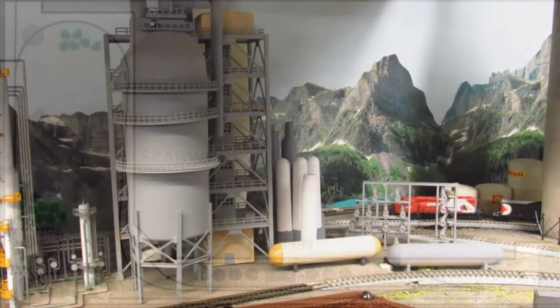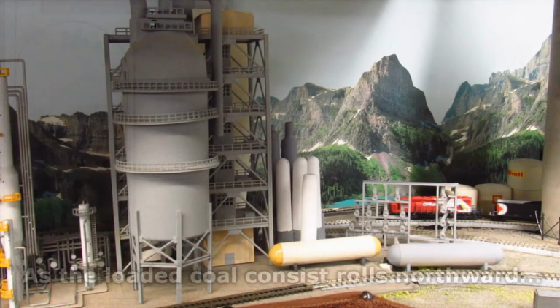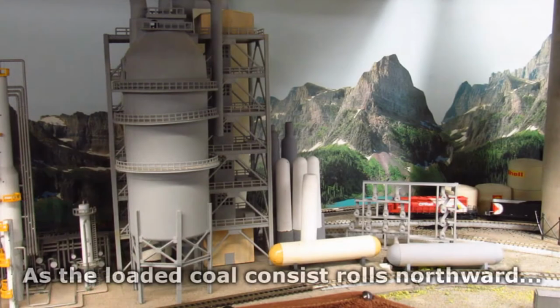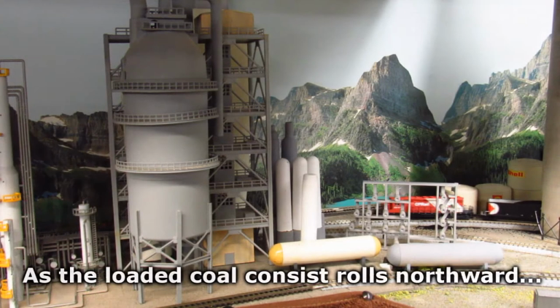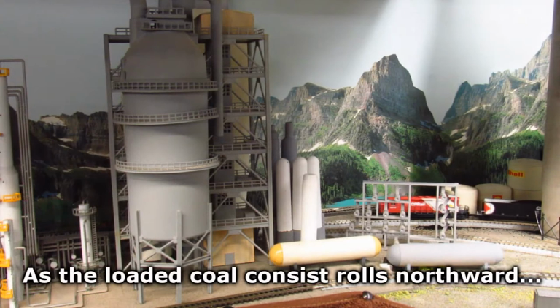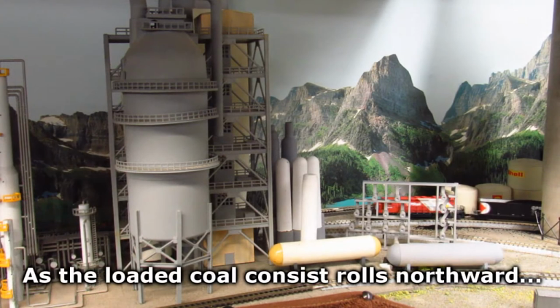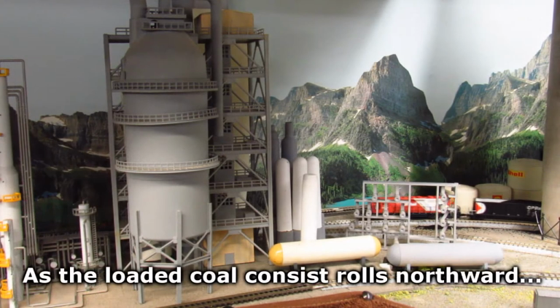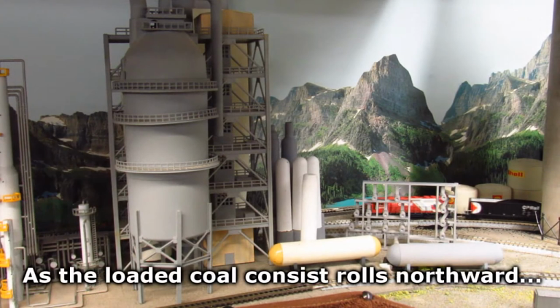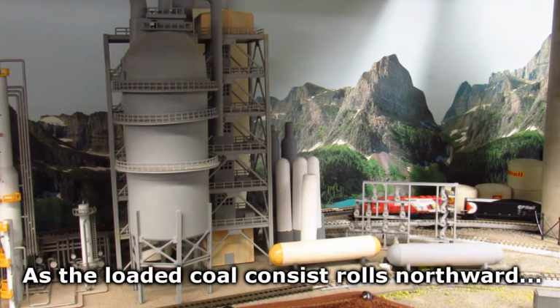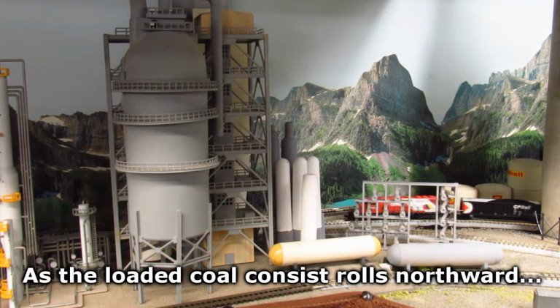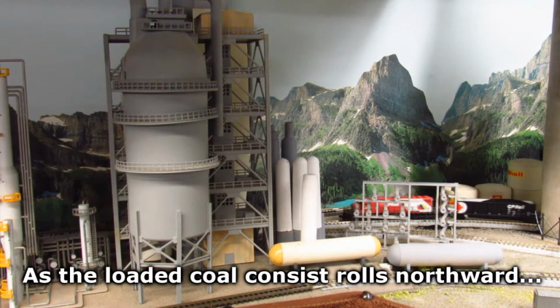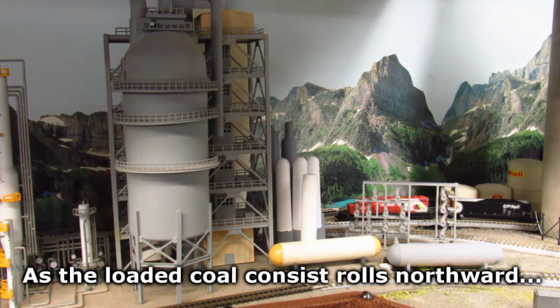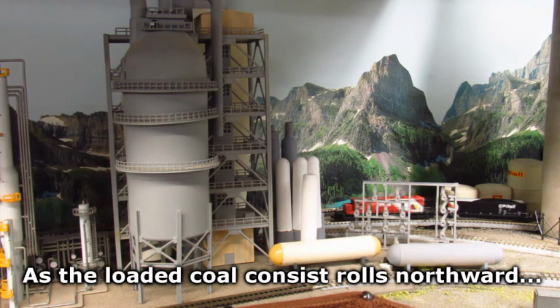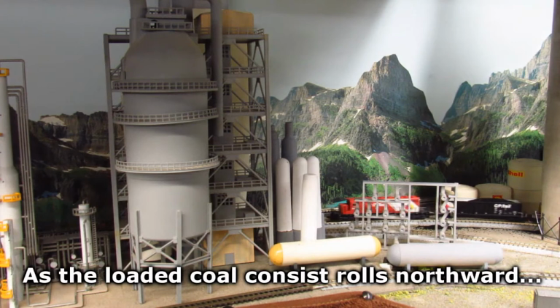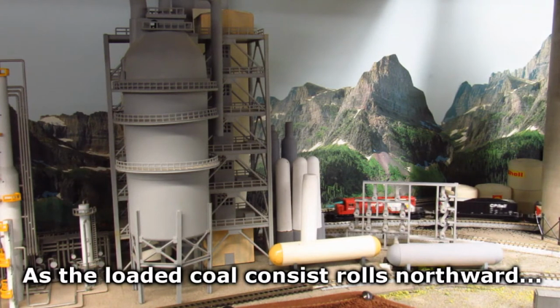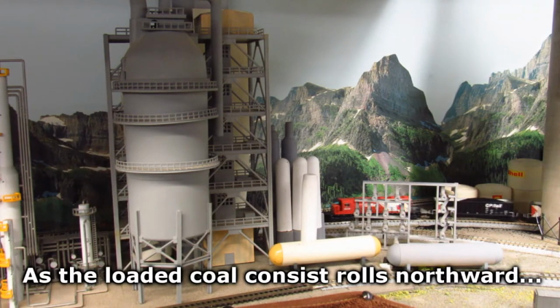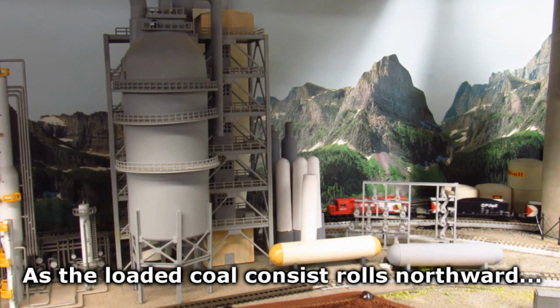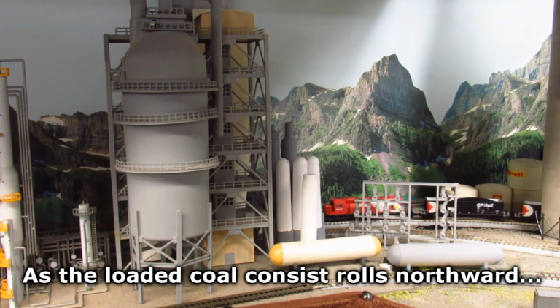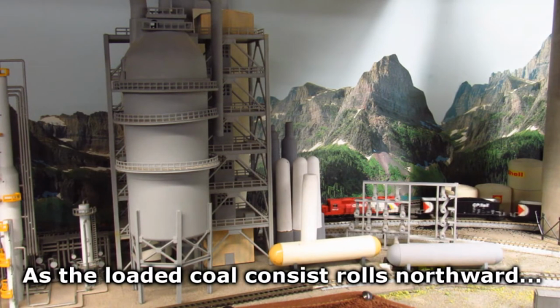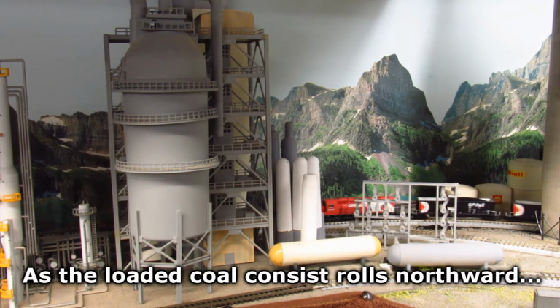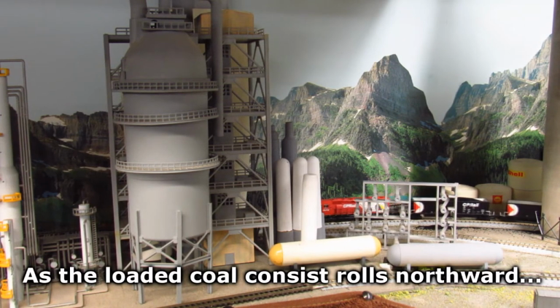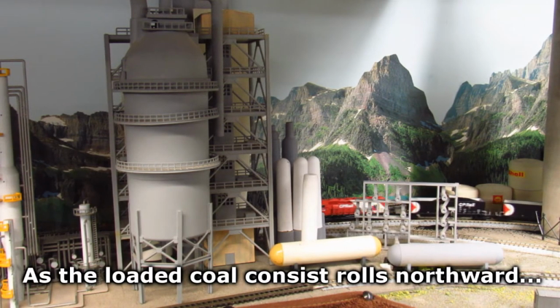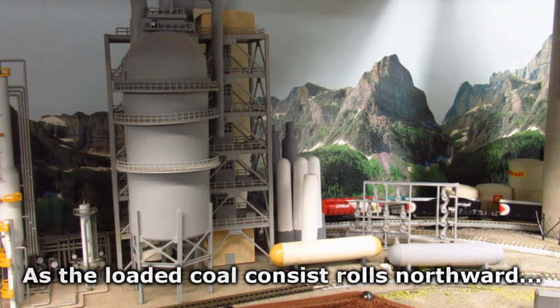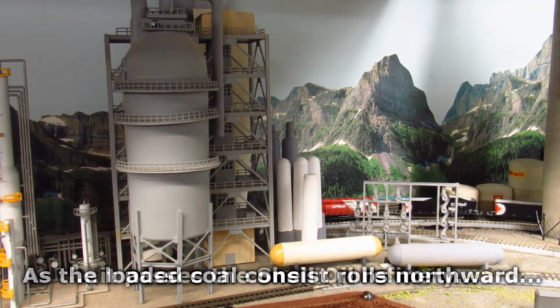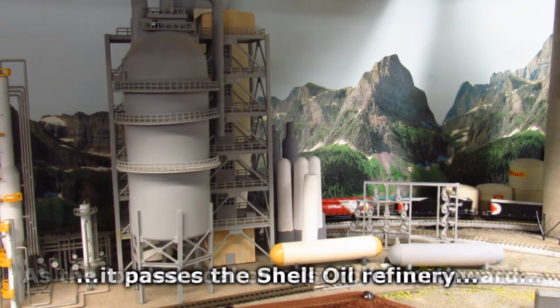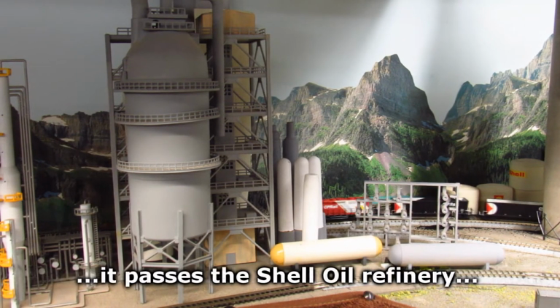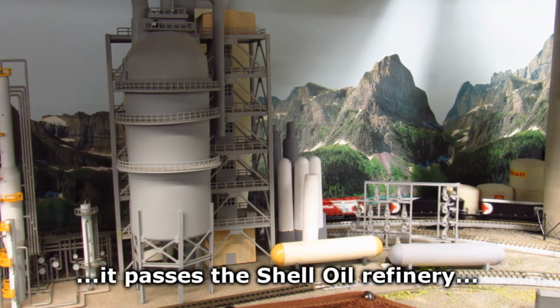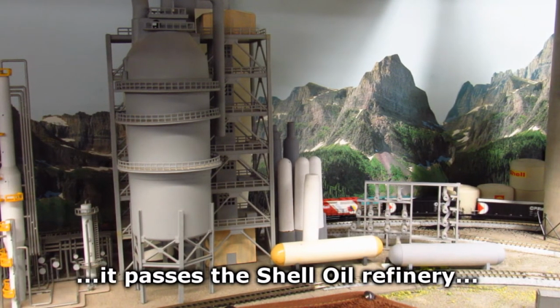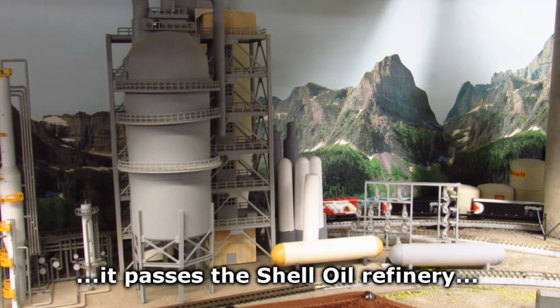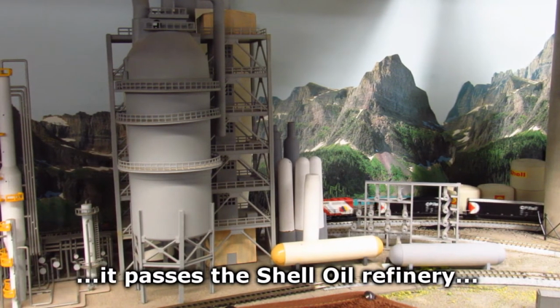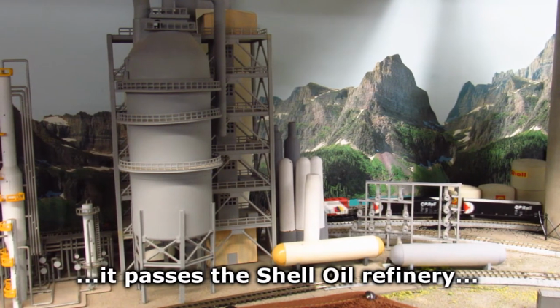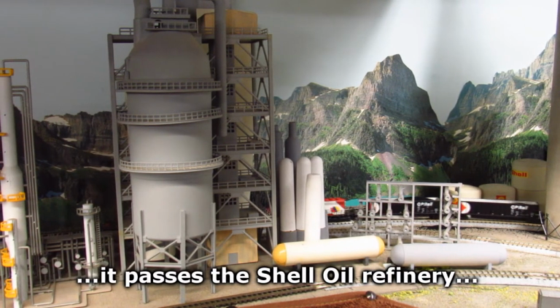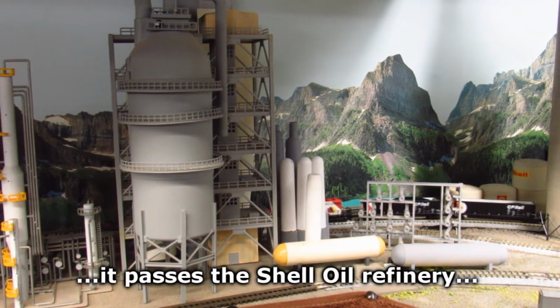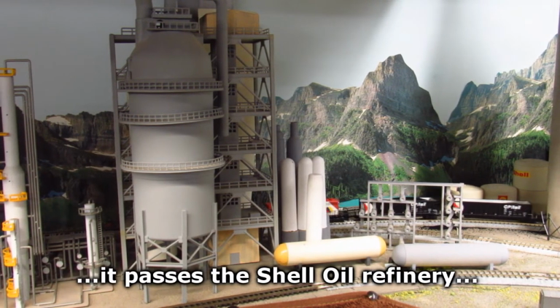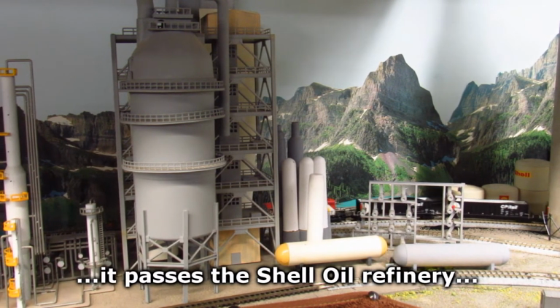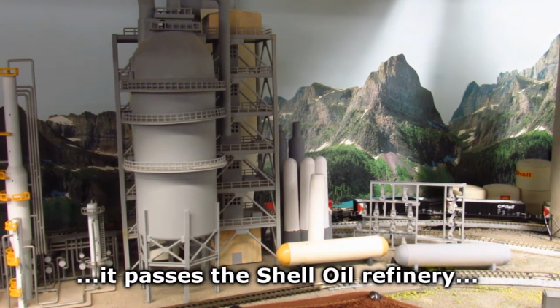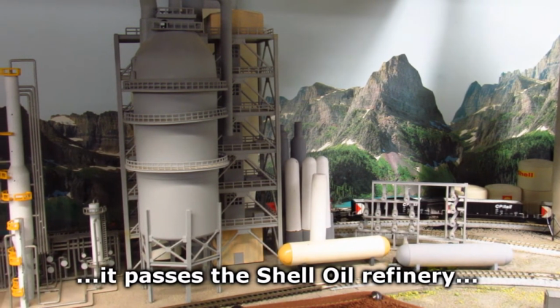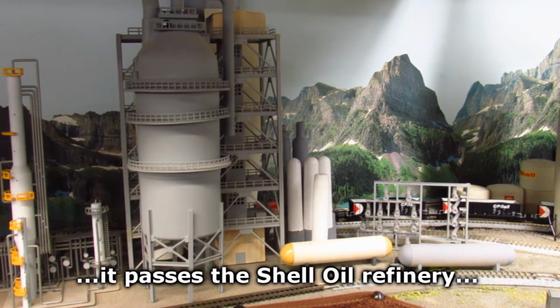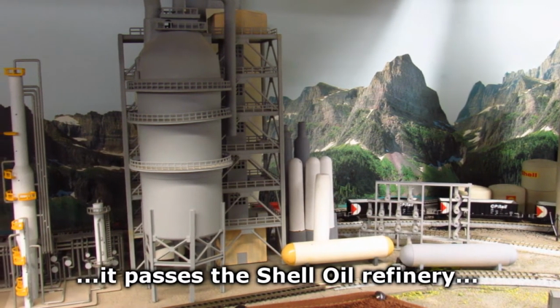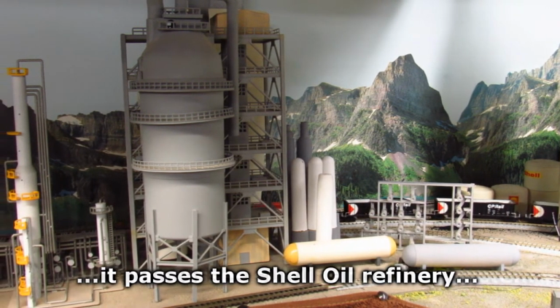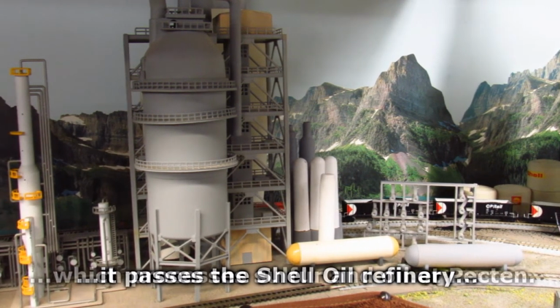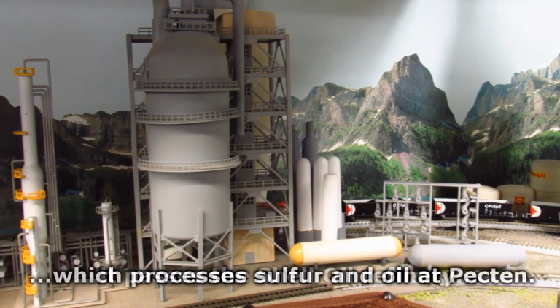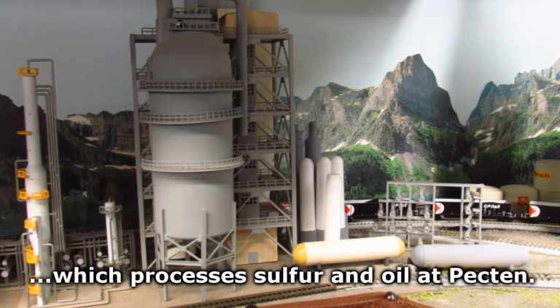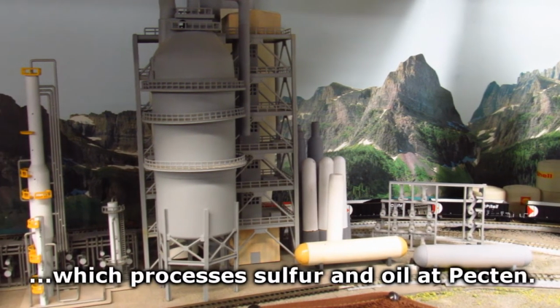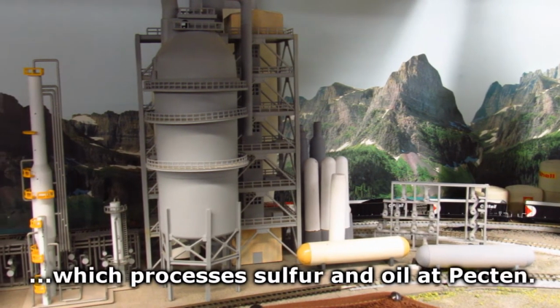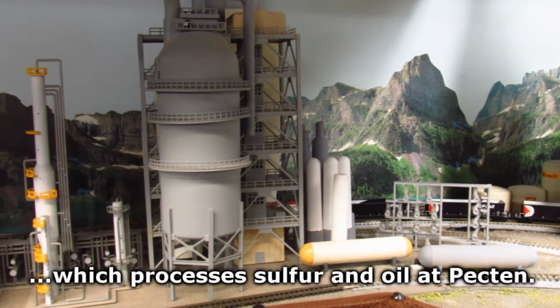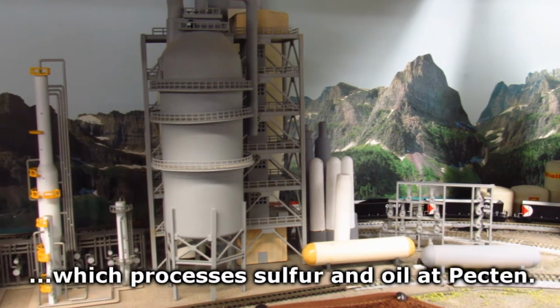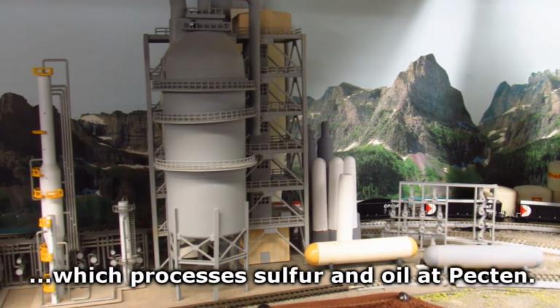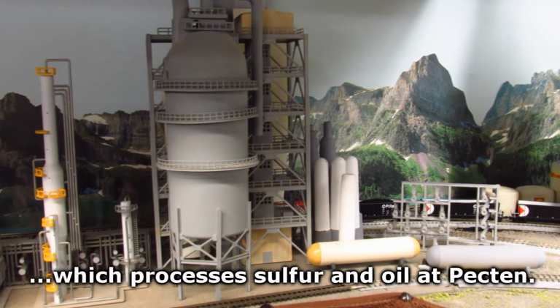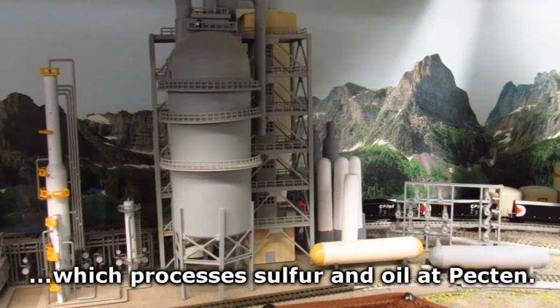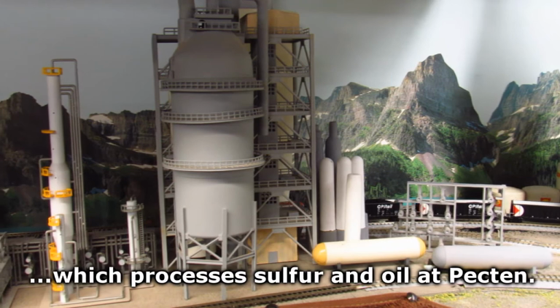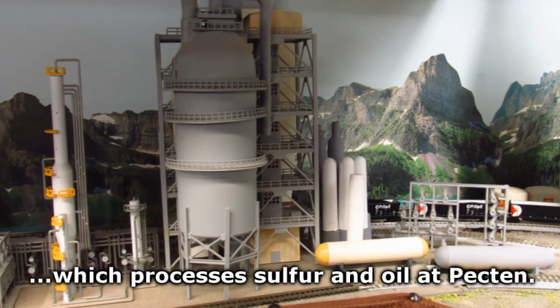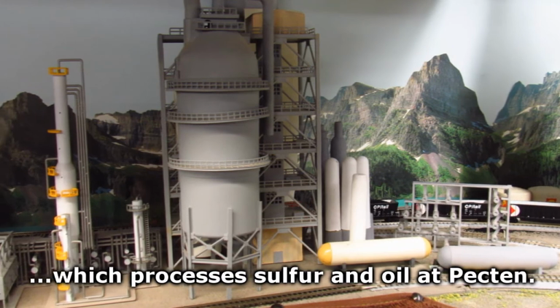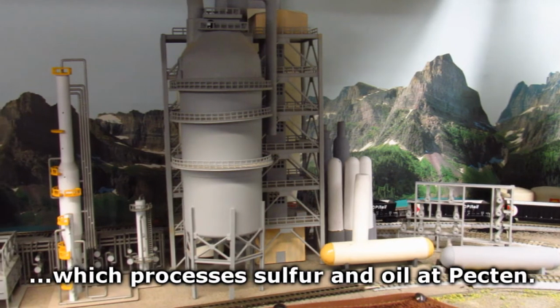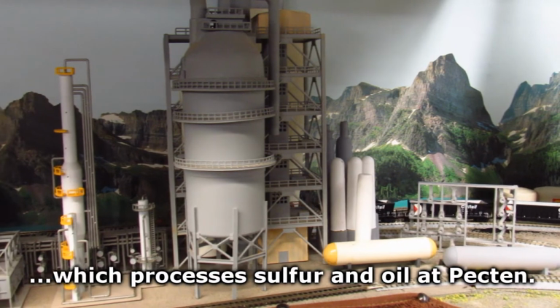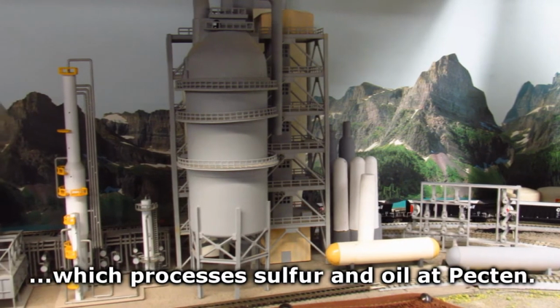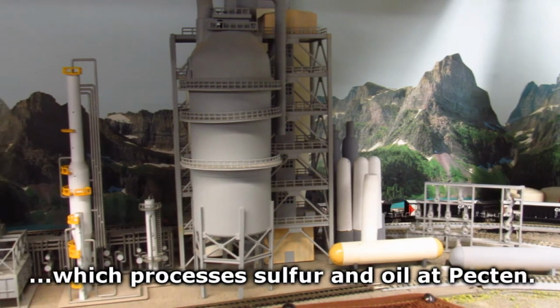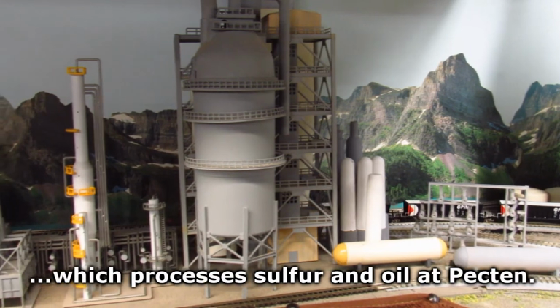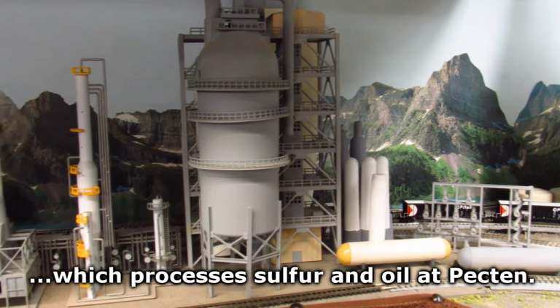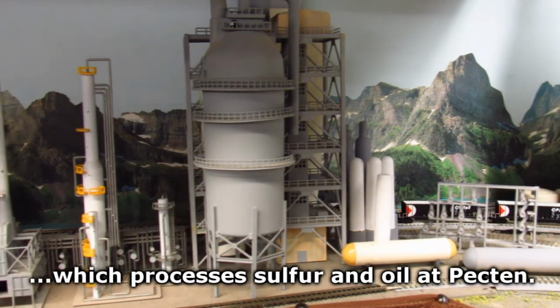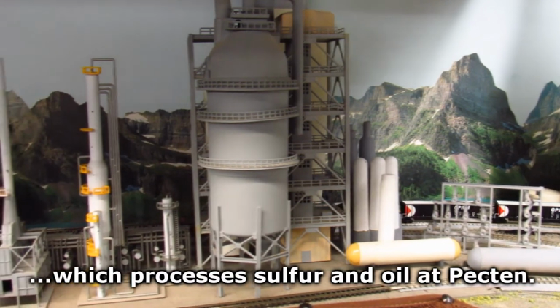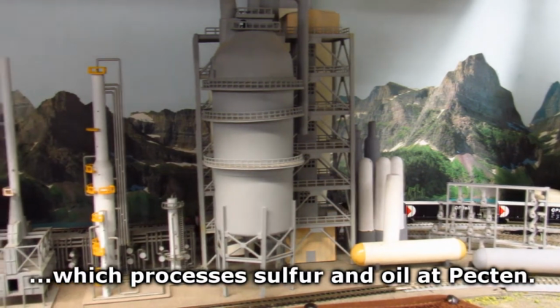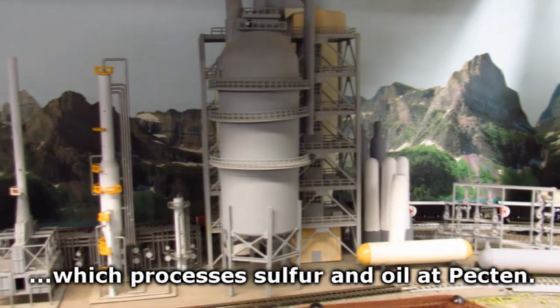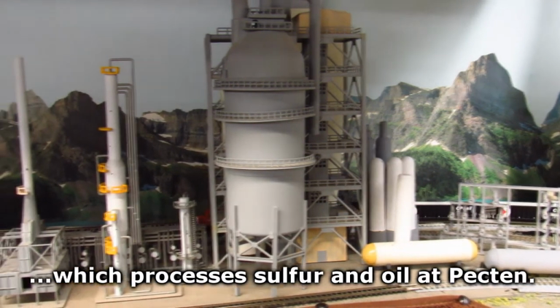As the loaded coal consist rolls northward, it passes the Shell Oil Refinery, which processes sulfur and oil.